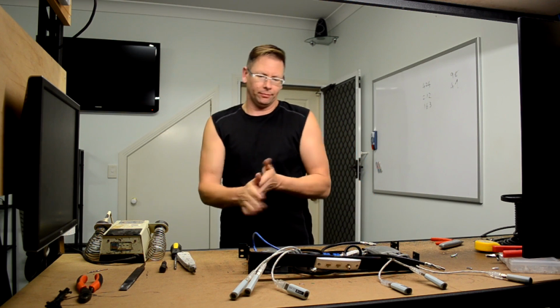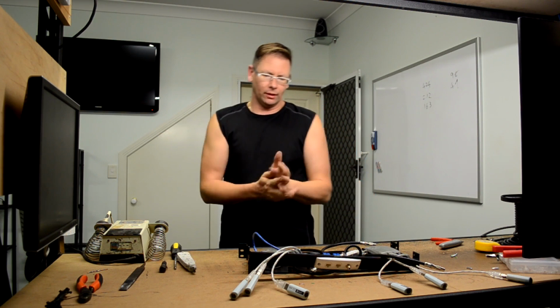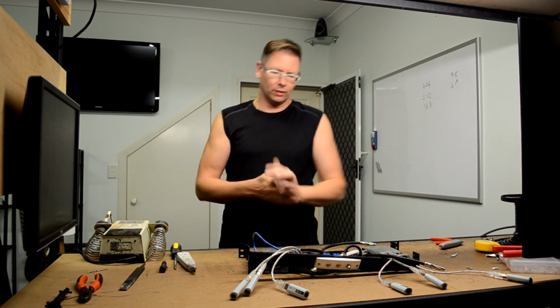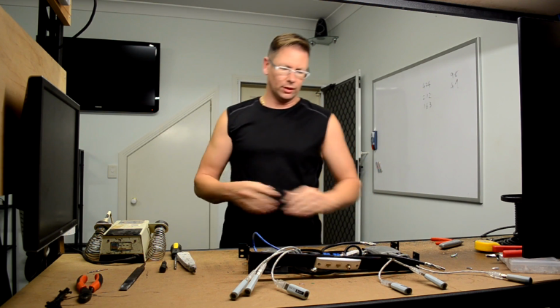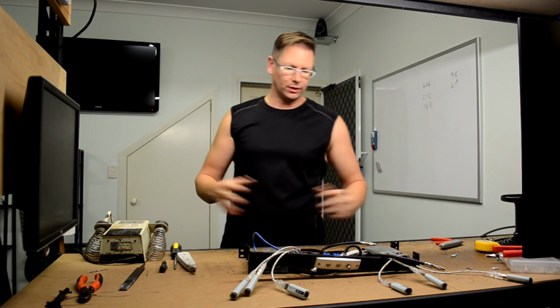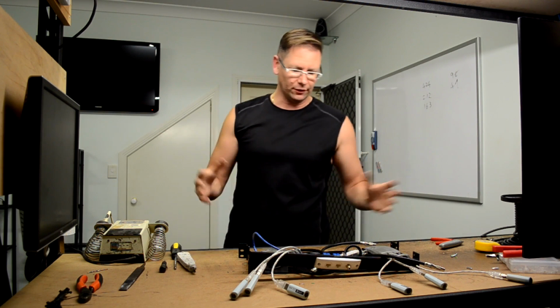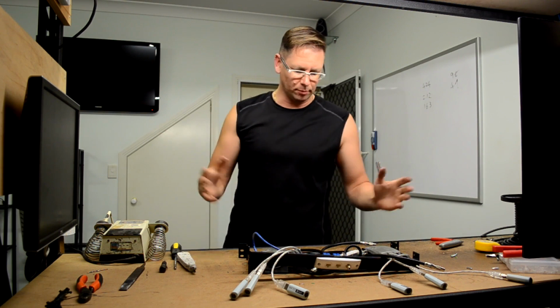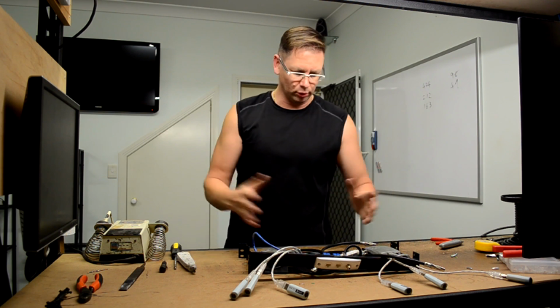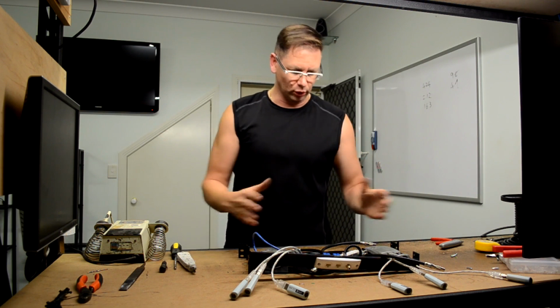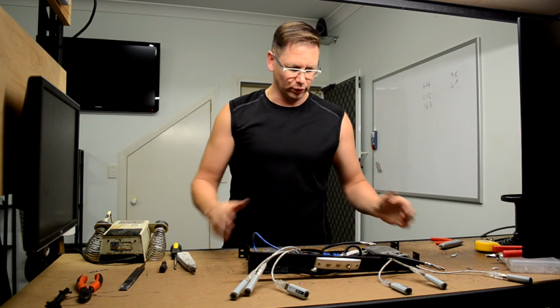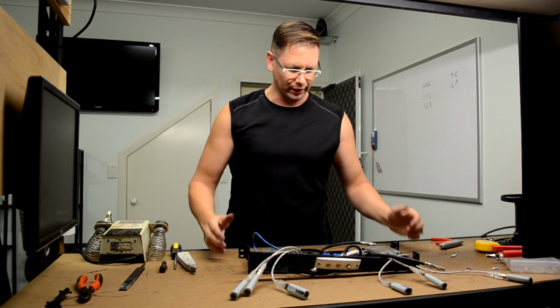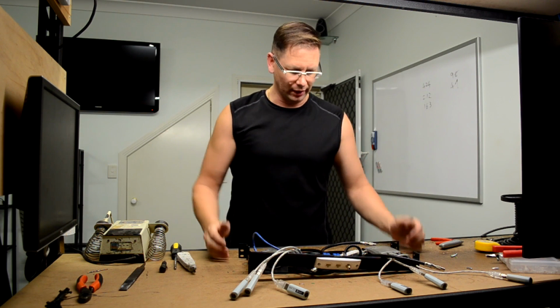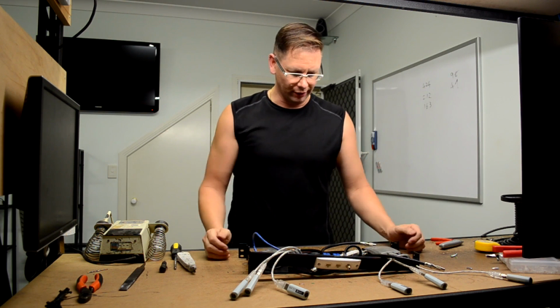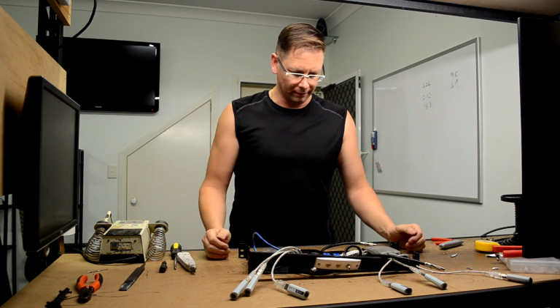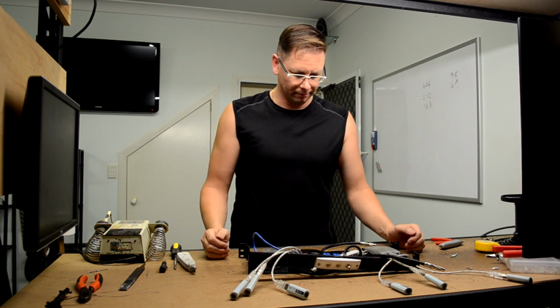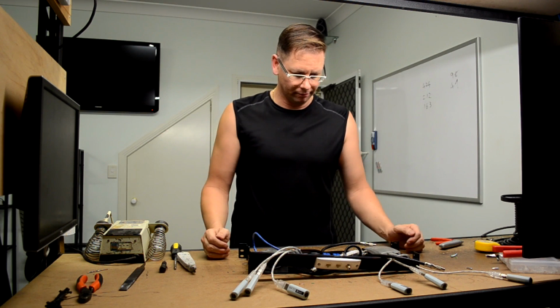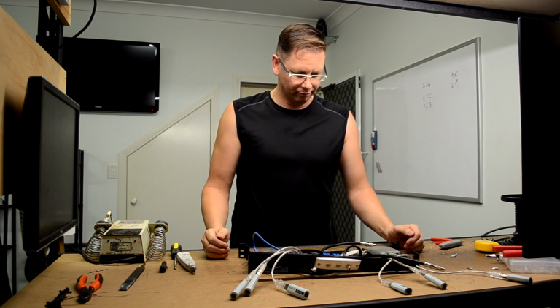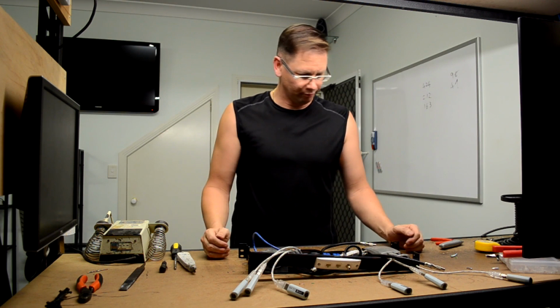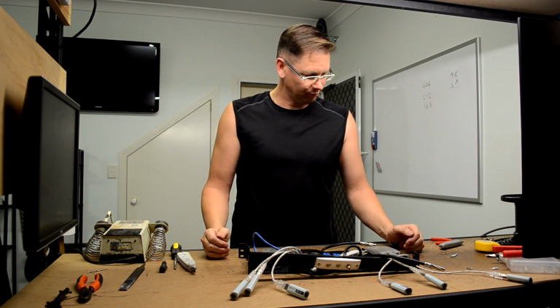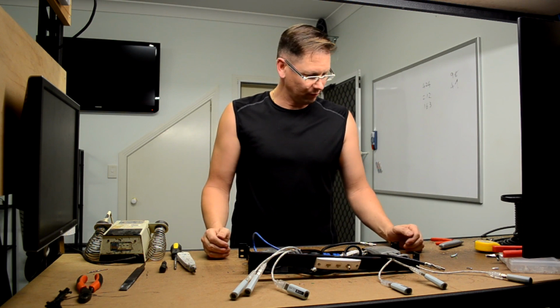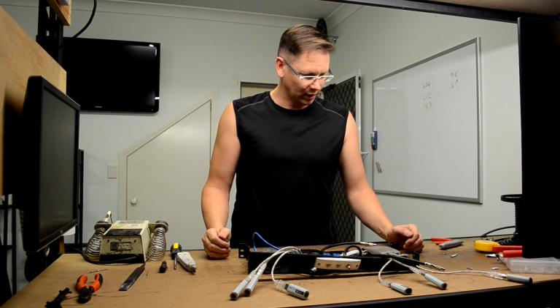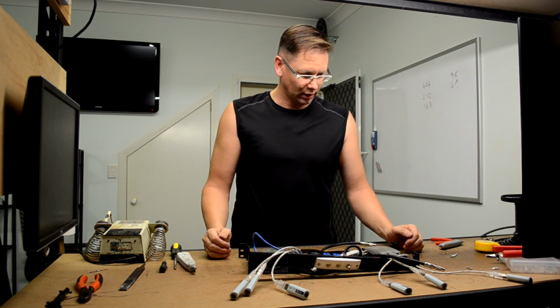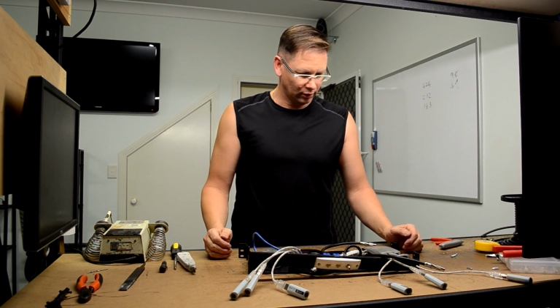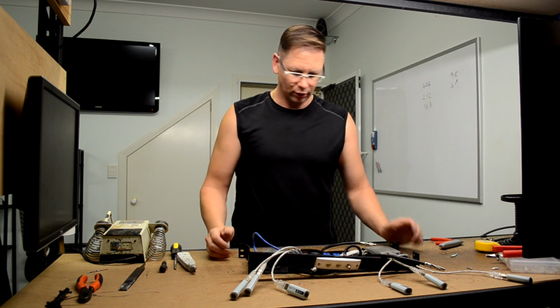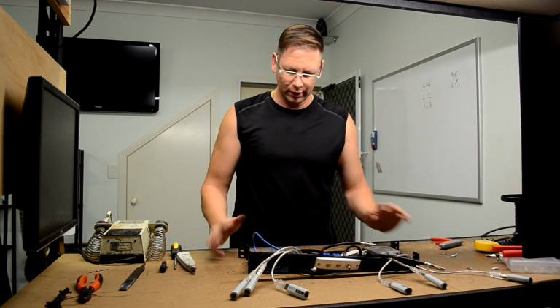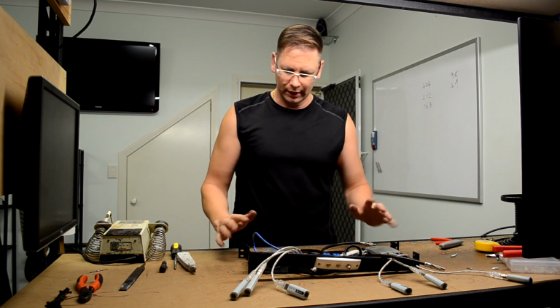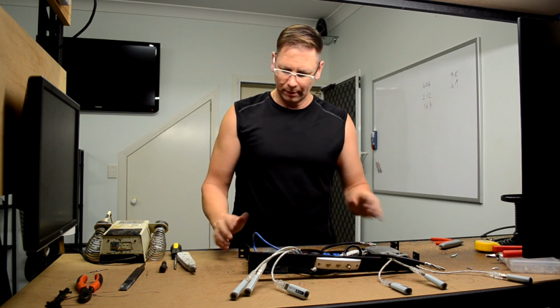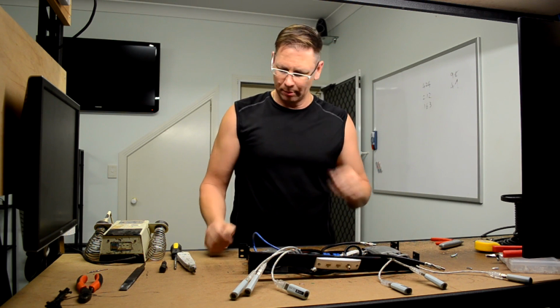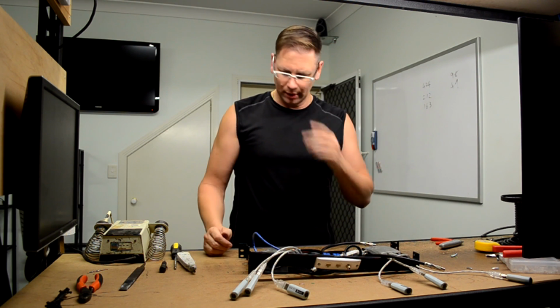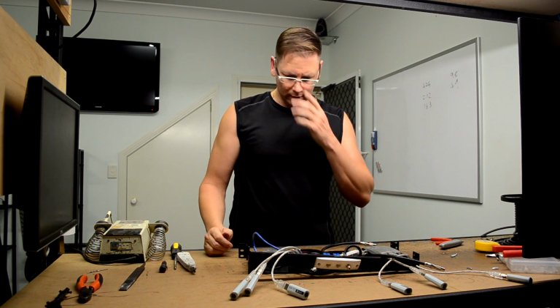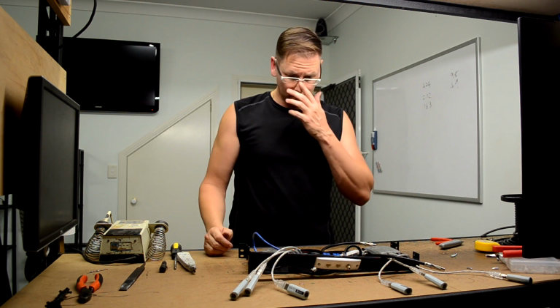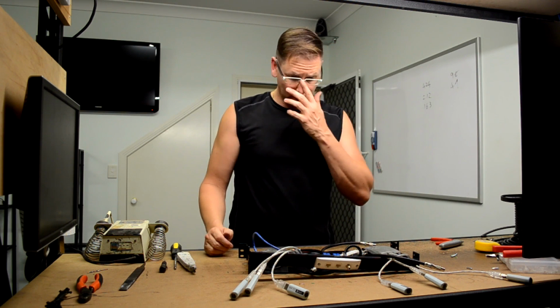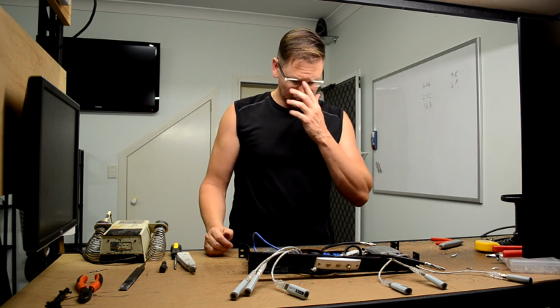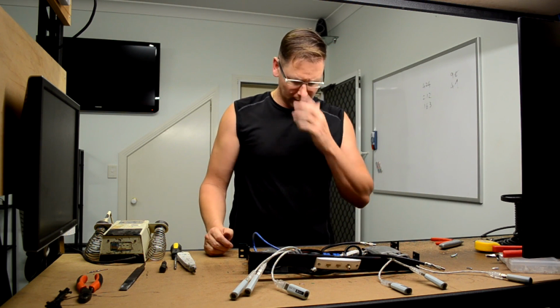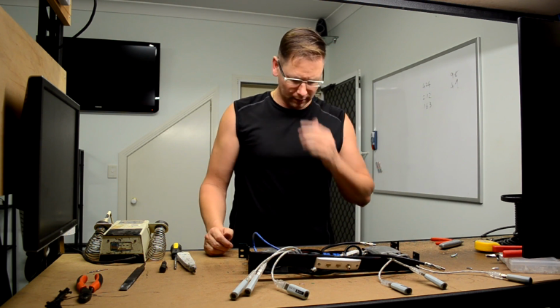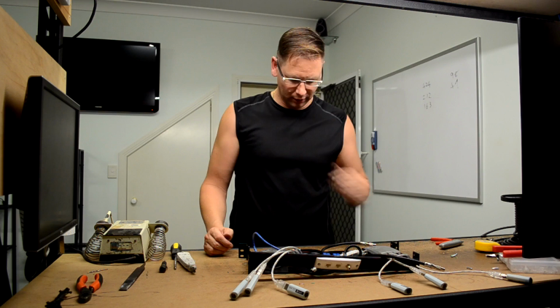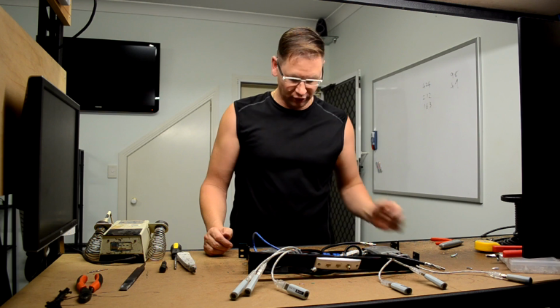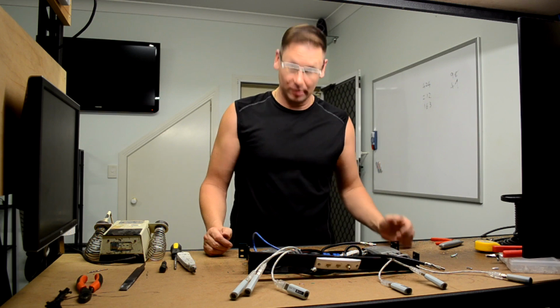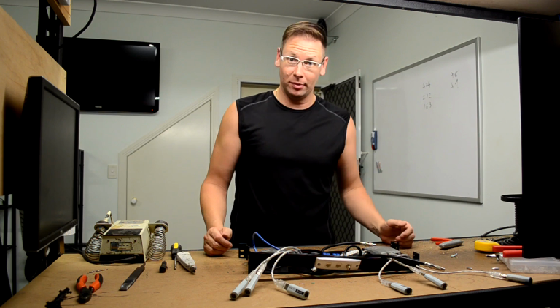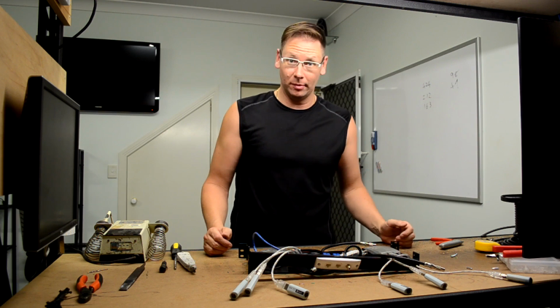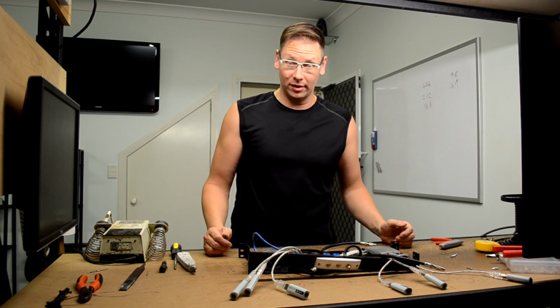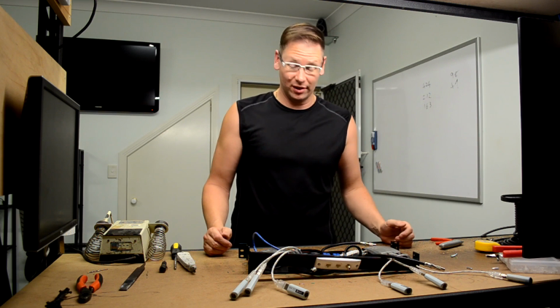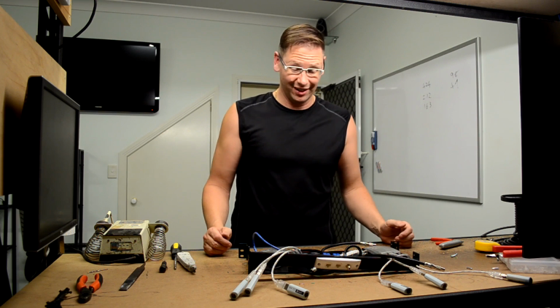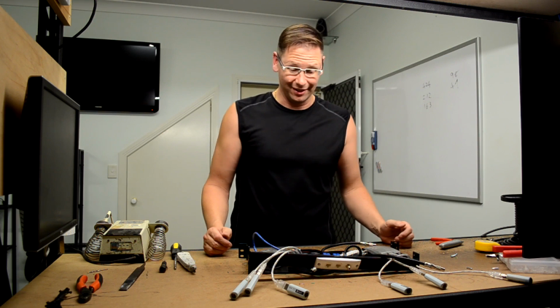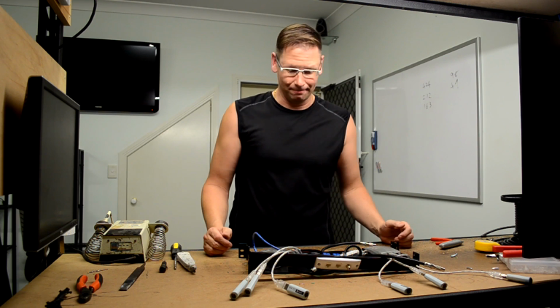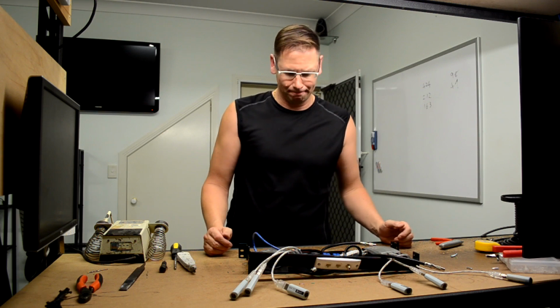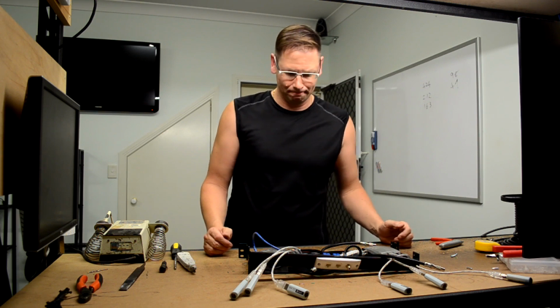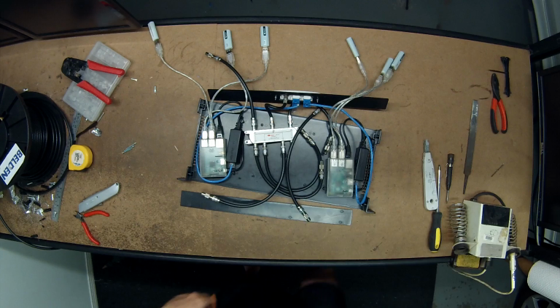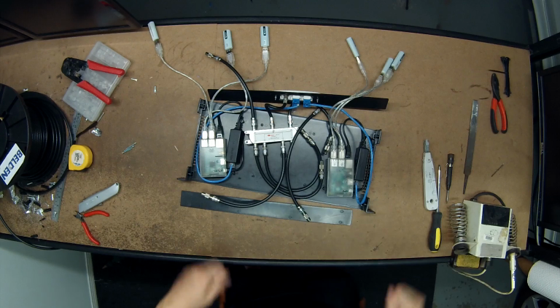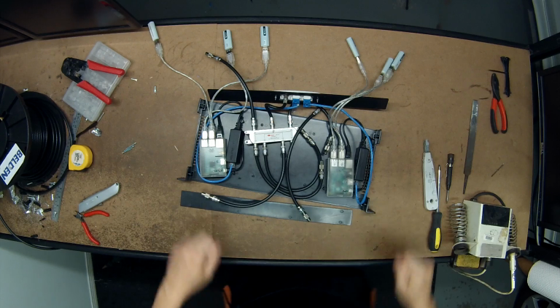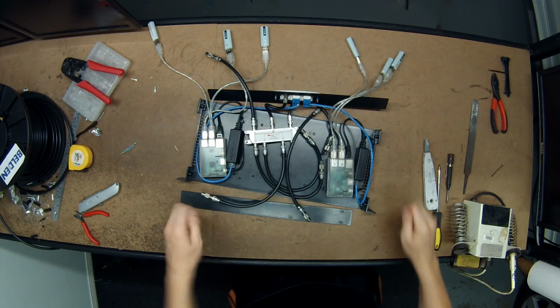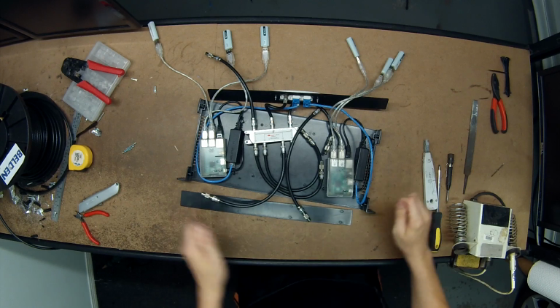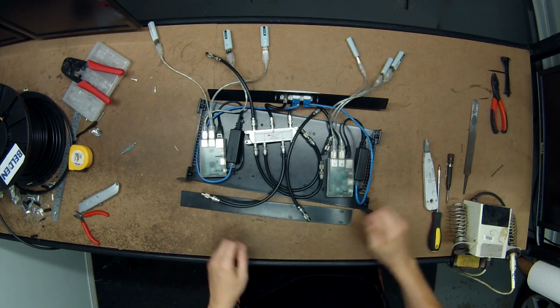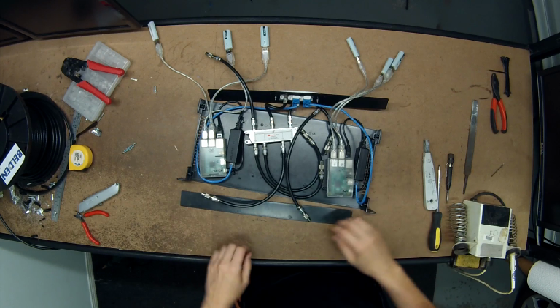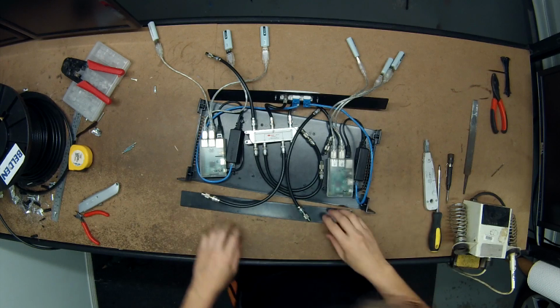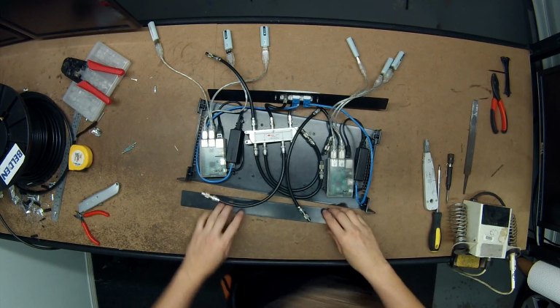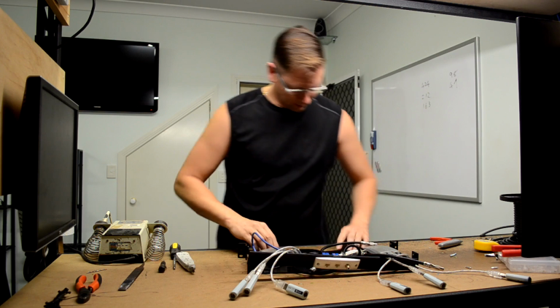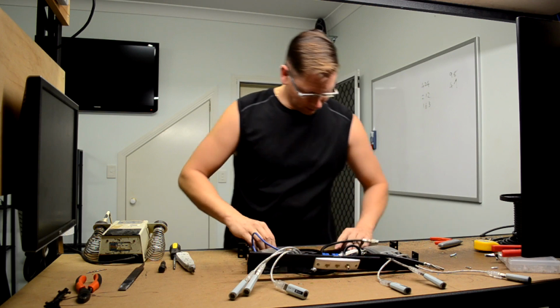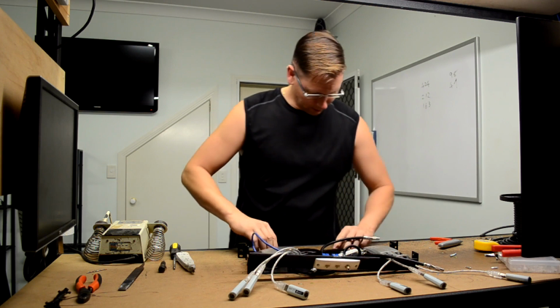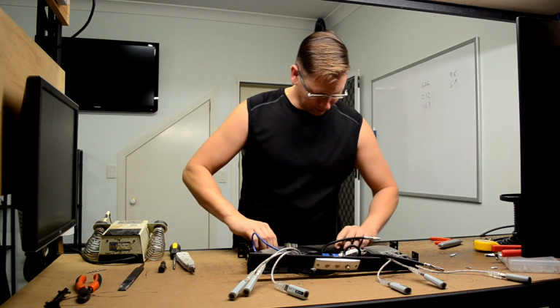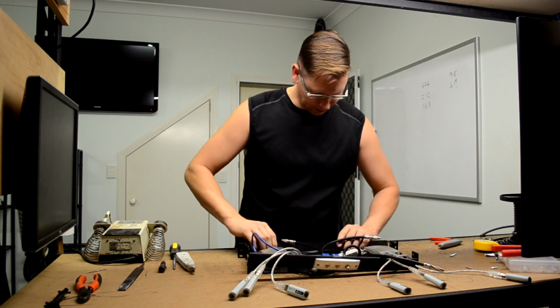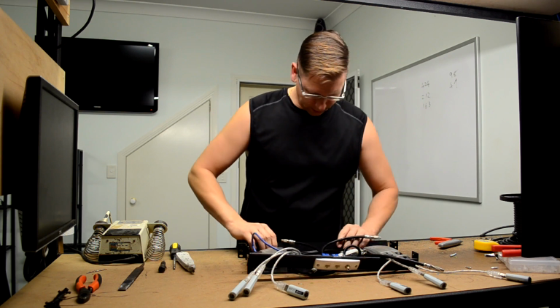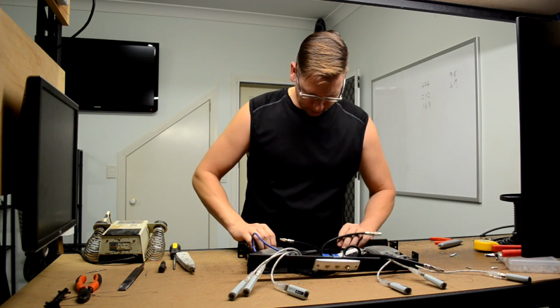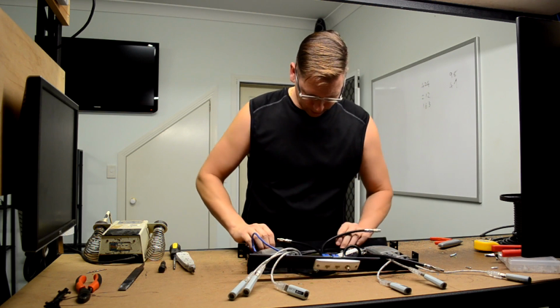Now I just have to put it all together, tidy it up a bit, and this should be pretty much done.